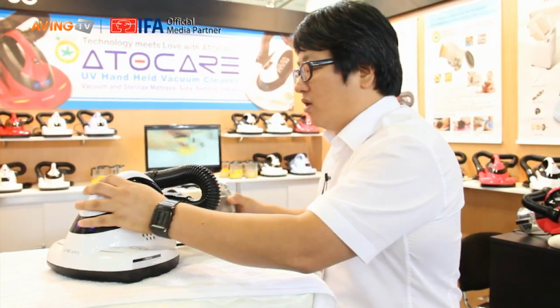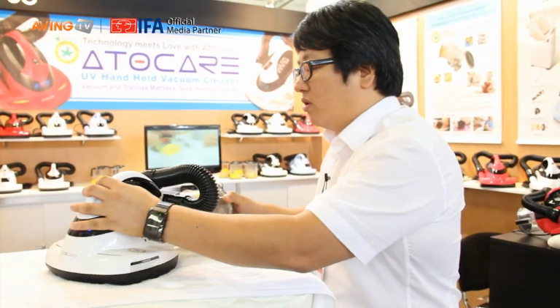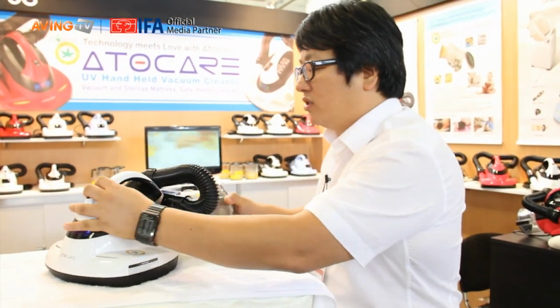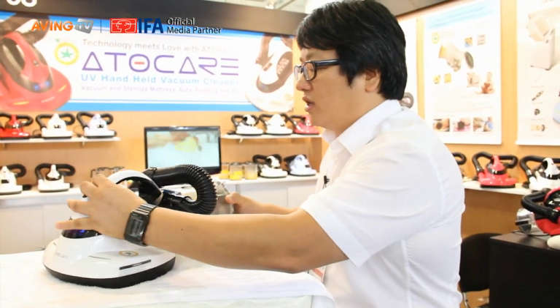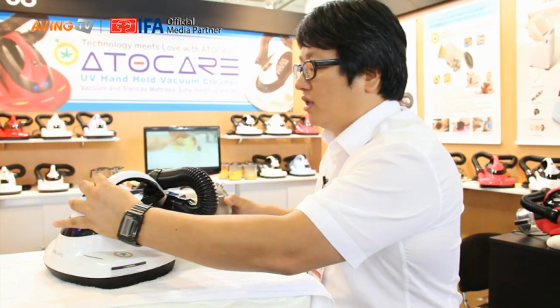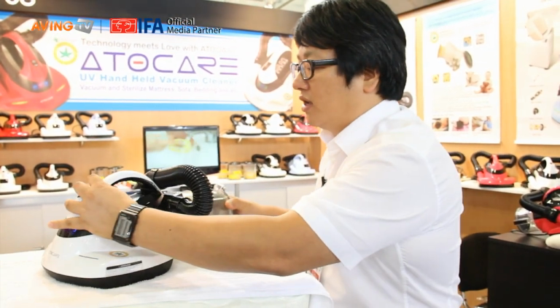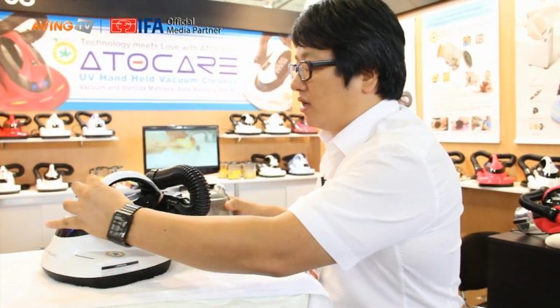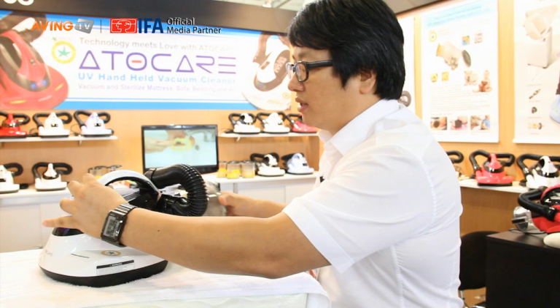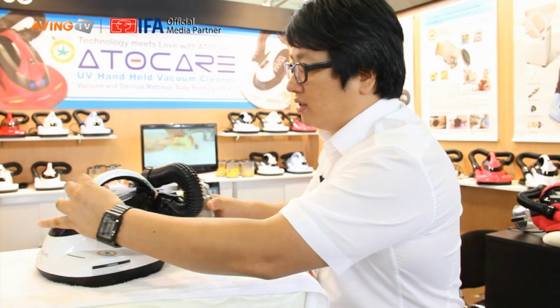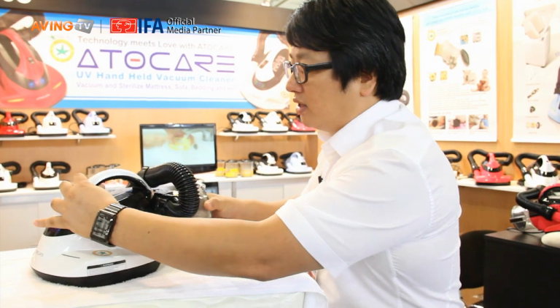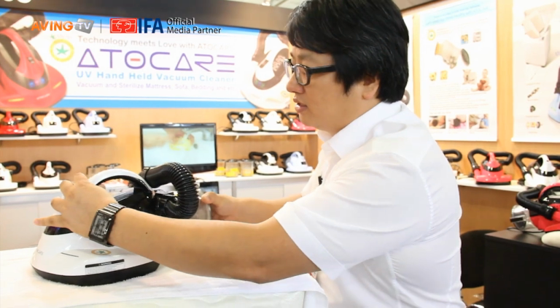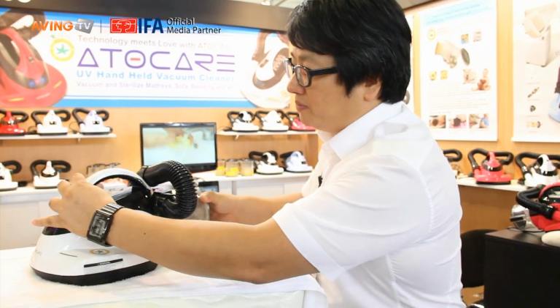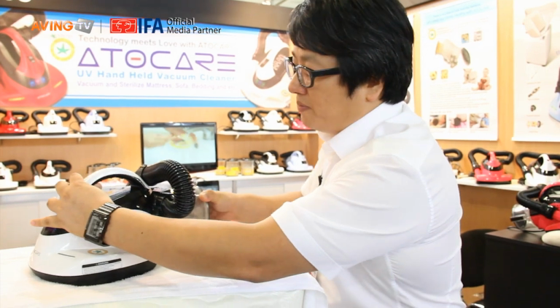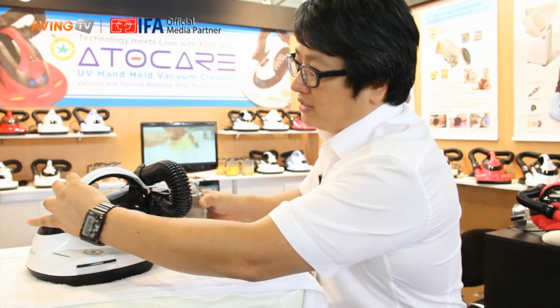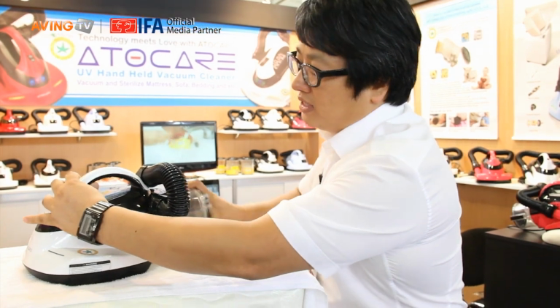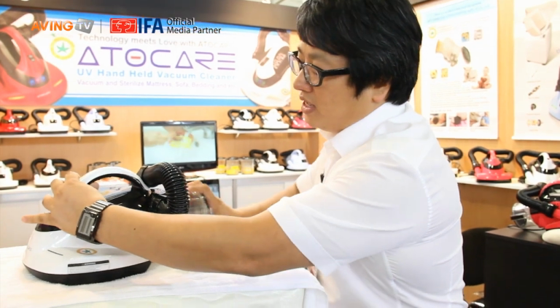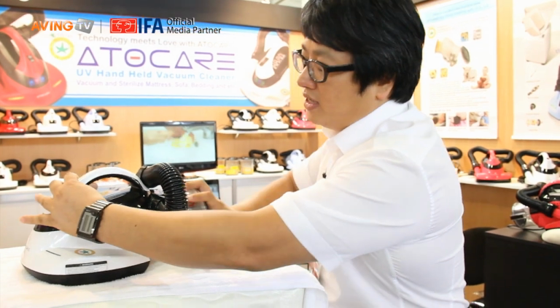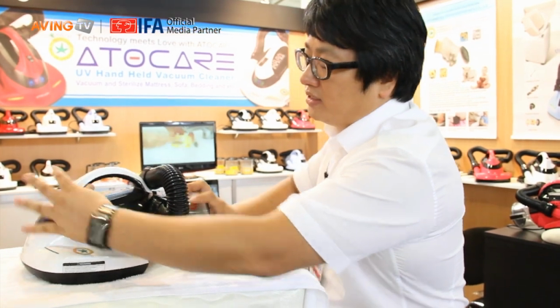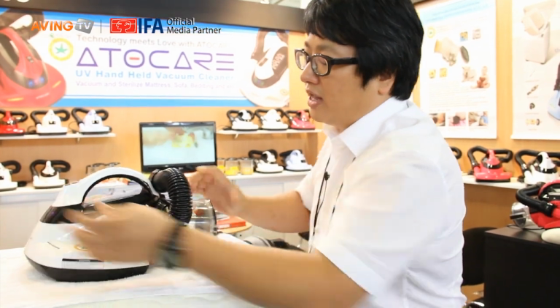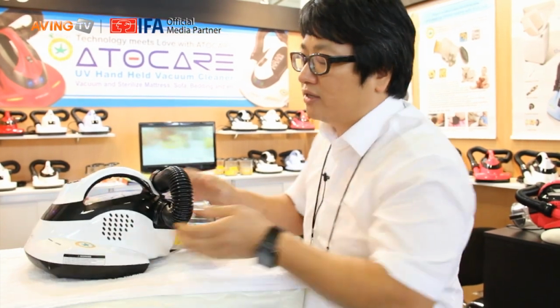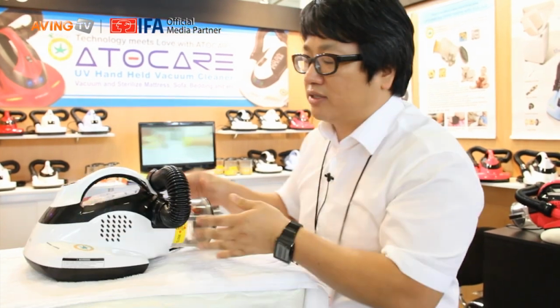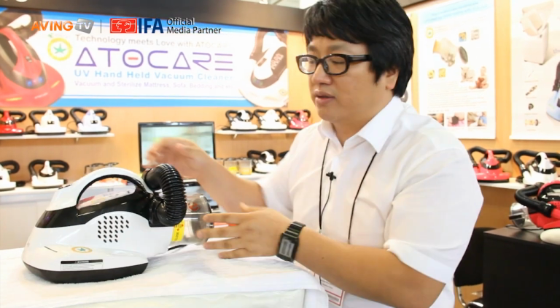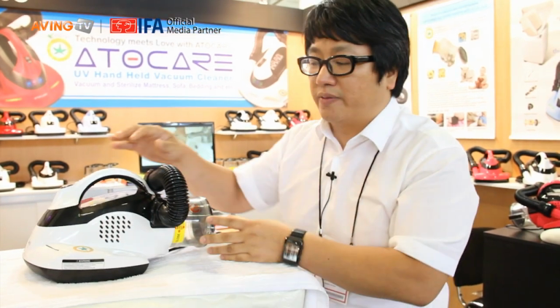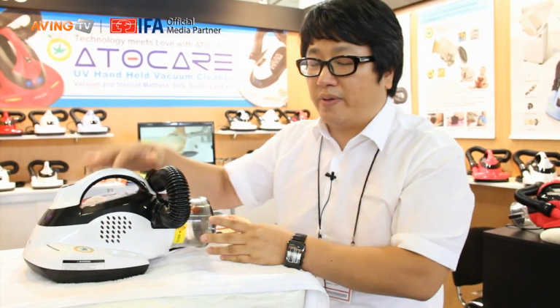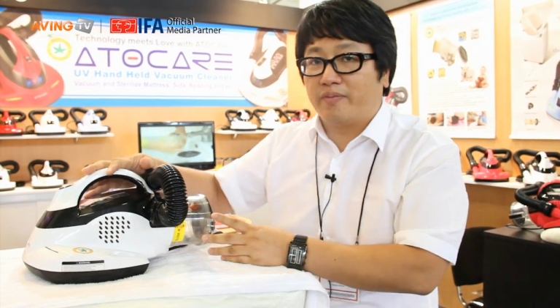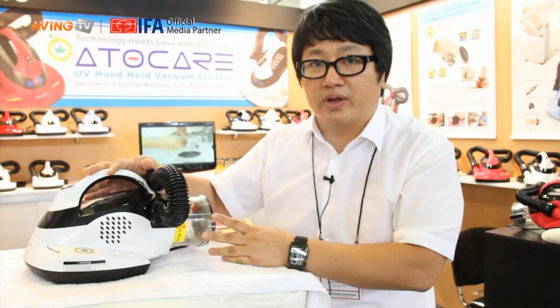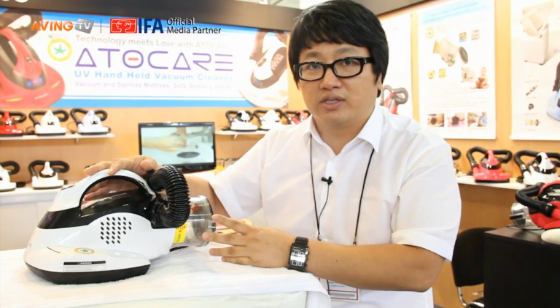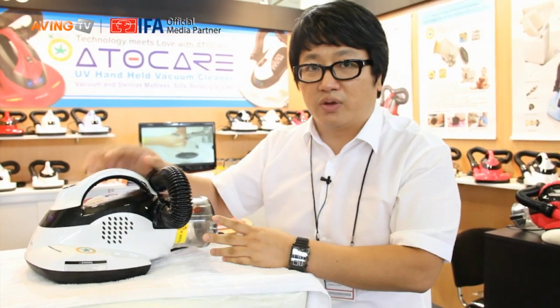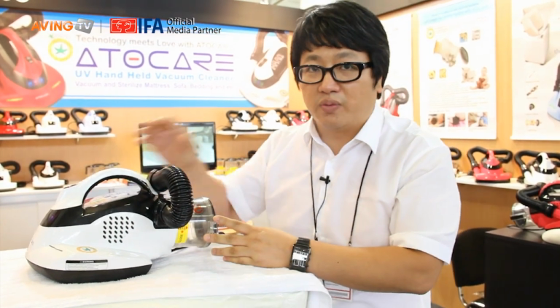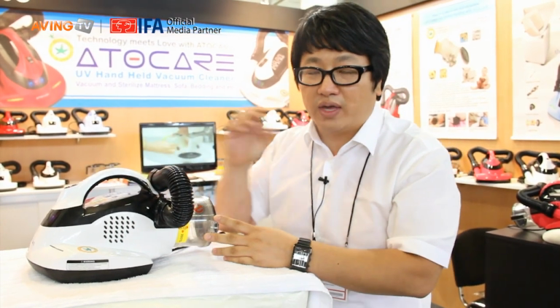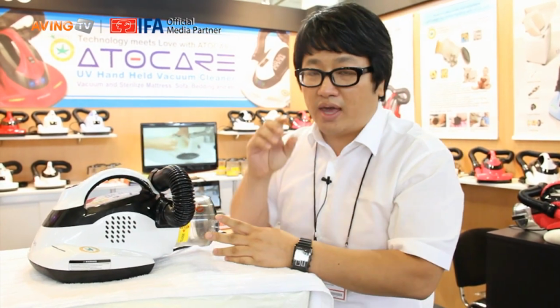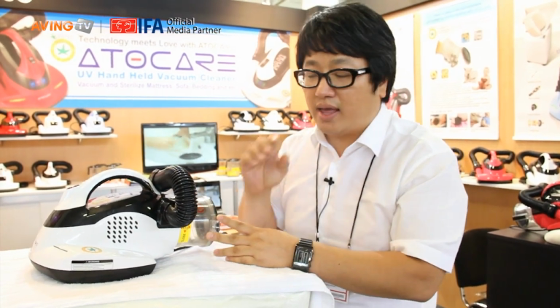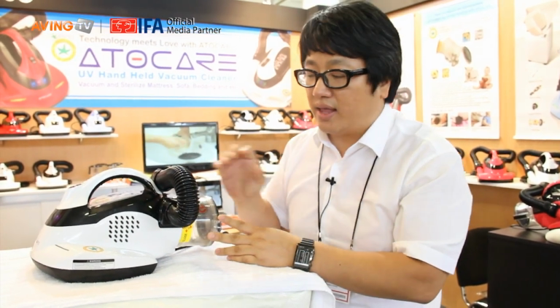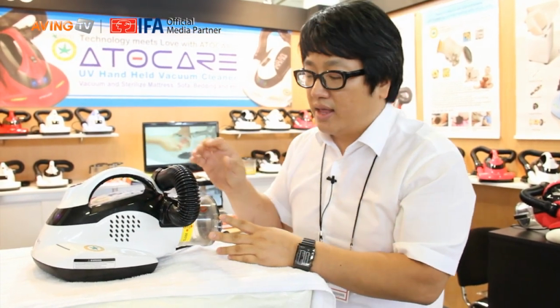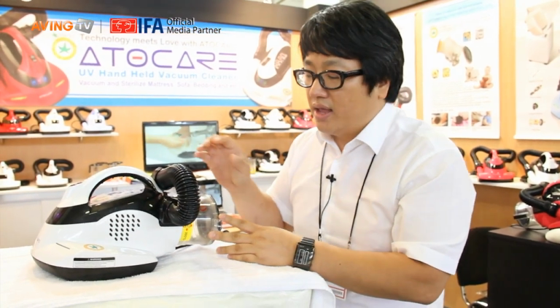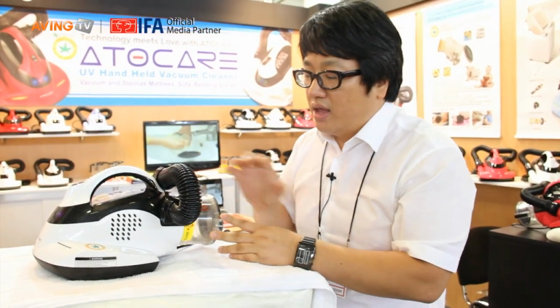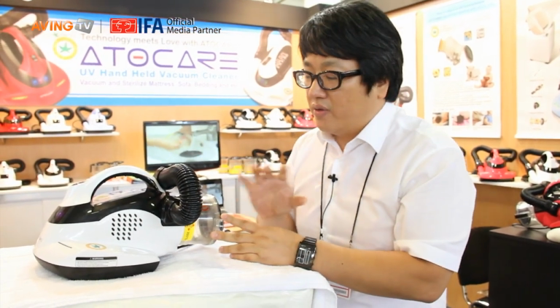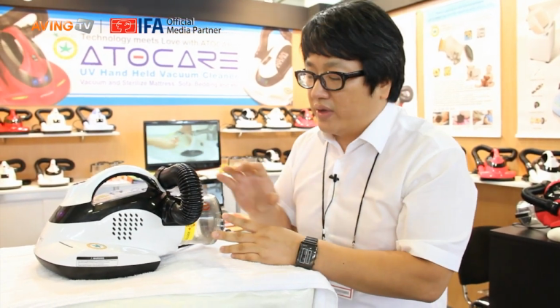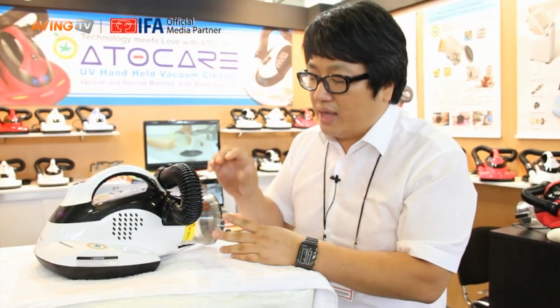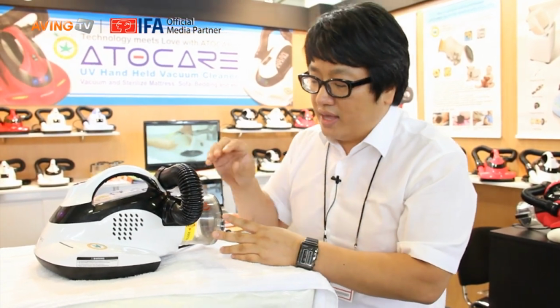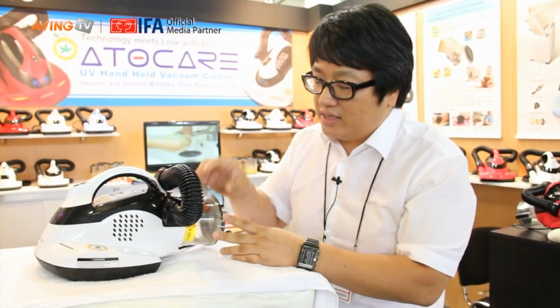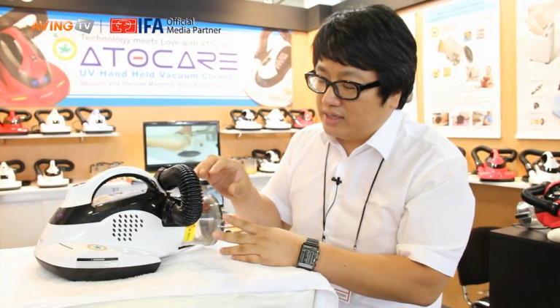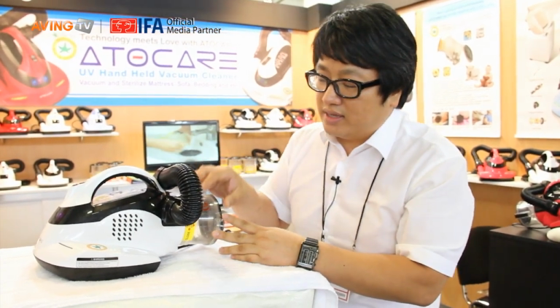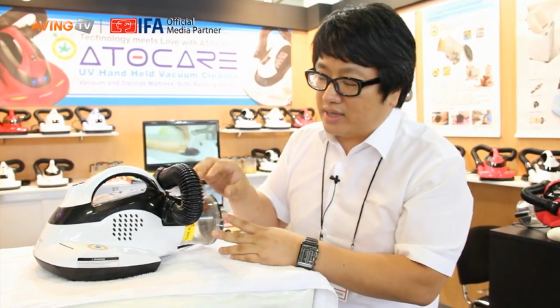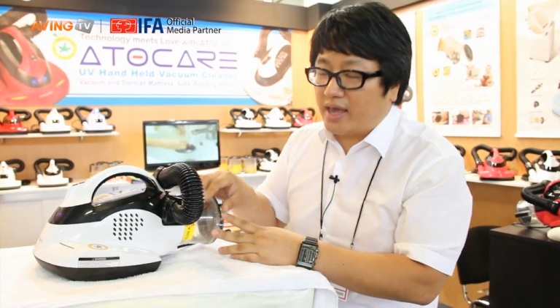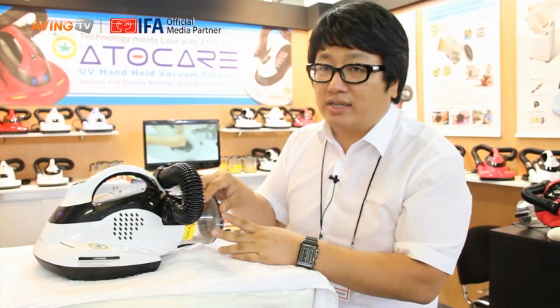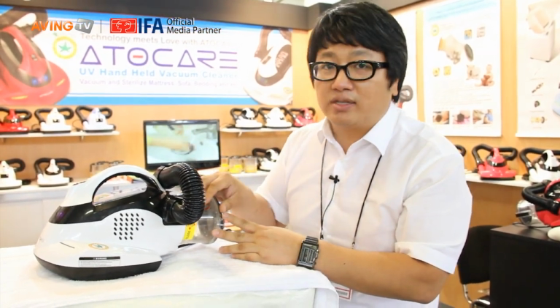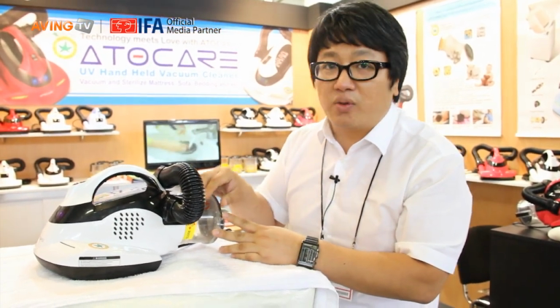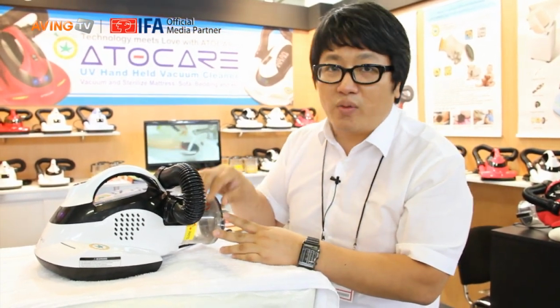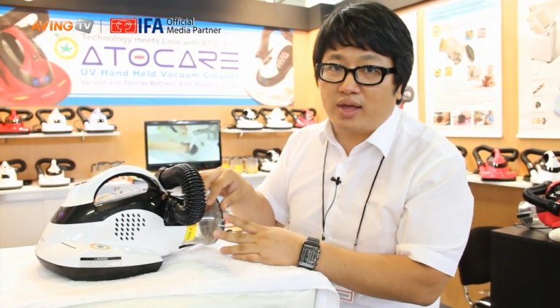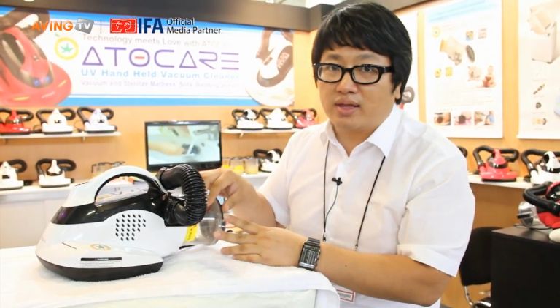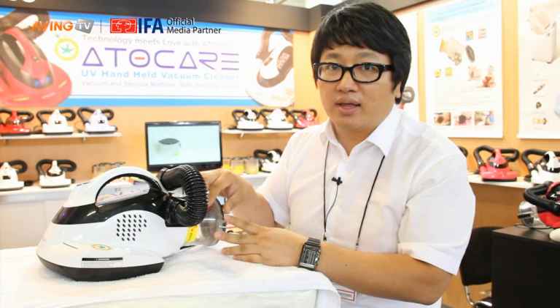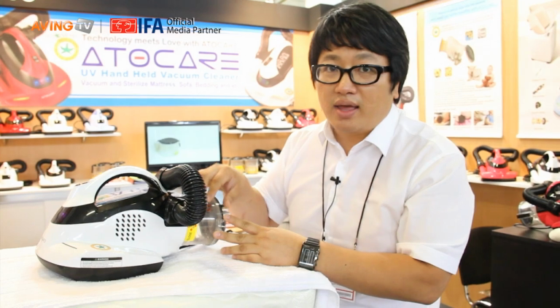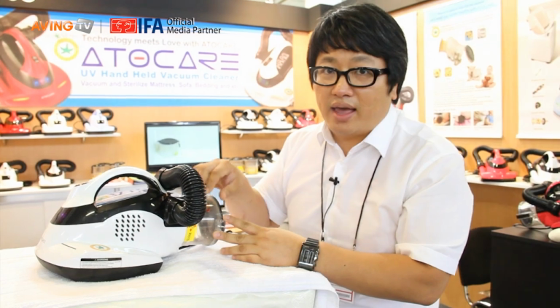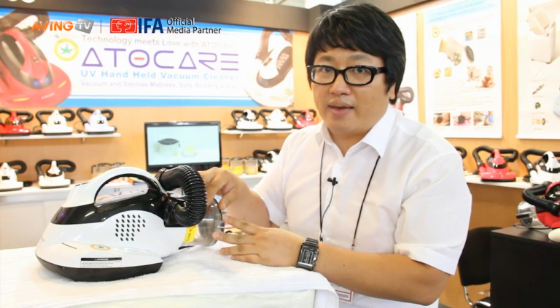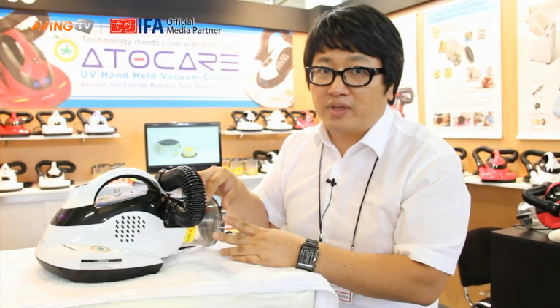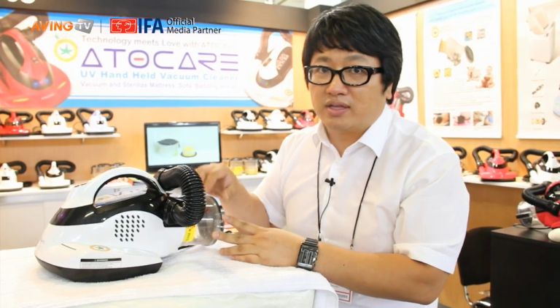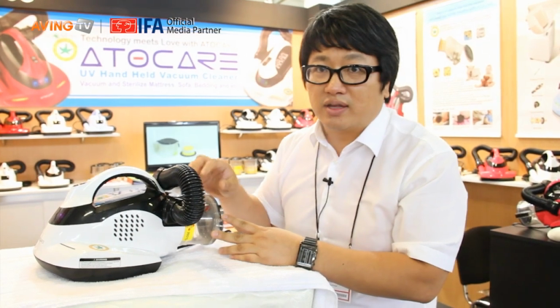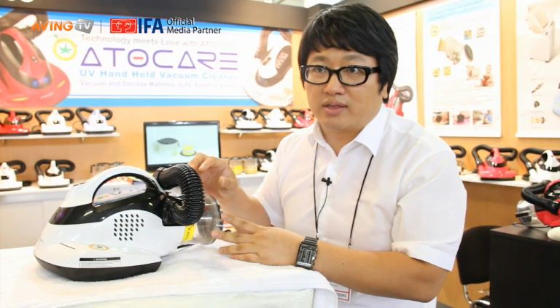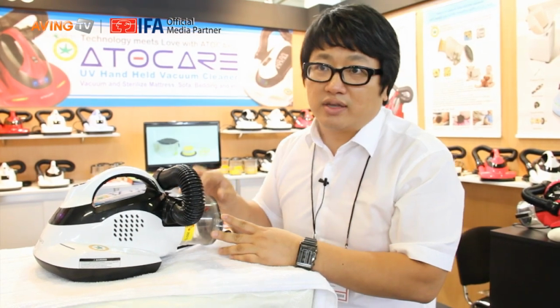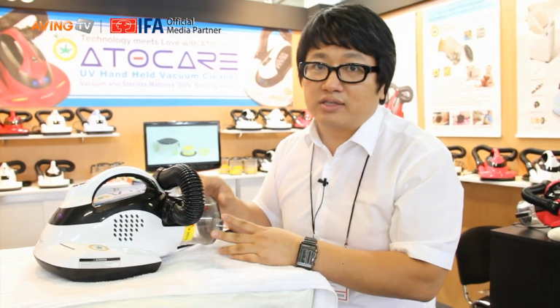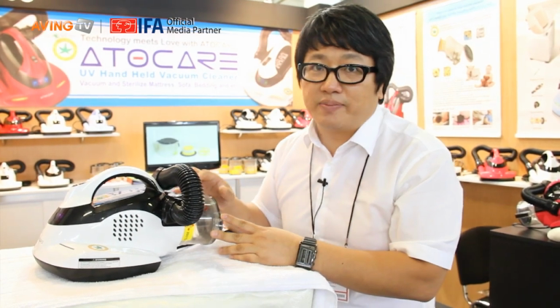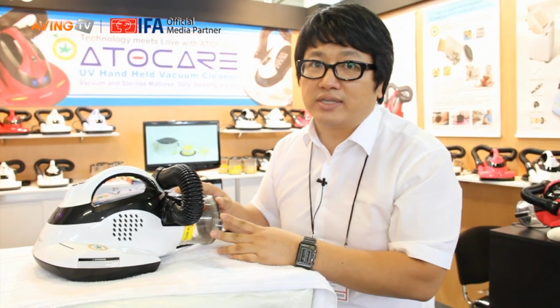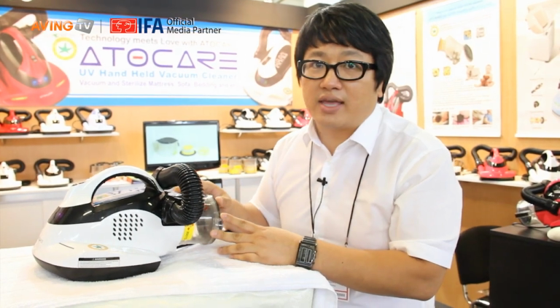Also, the dust basket is on the outside of the machine, so we can easily empty the dust basket.